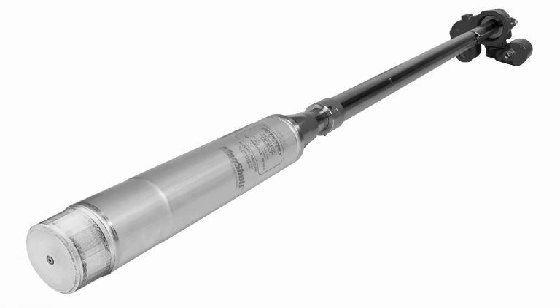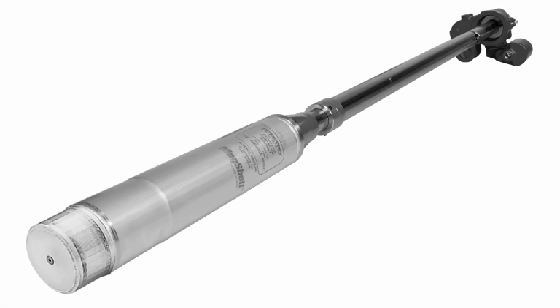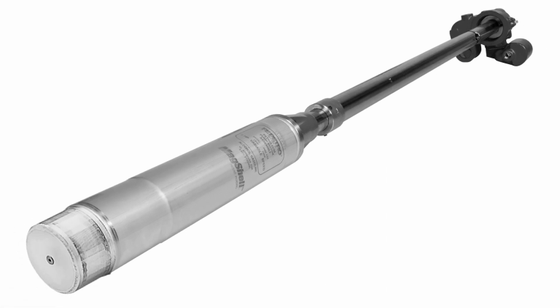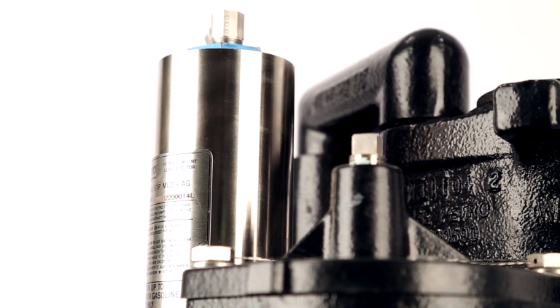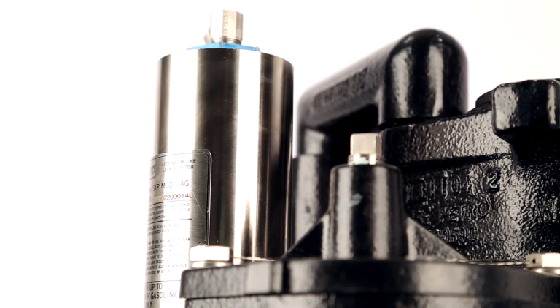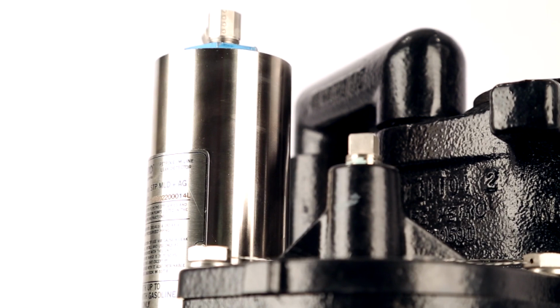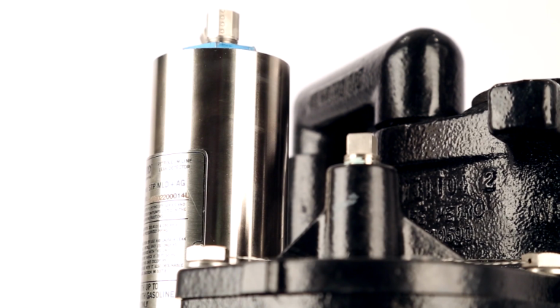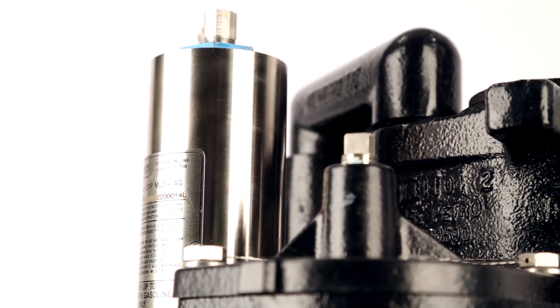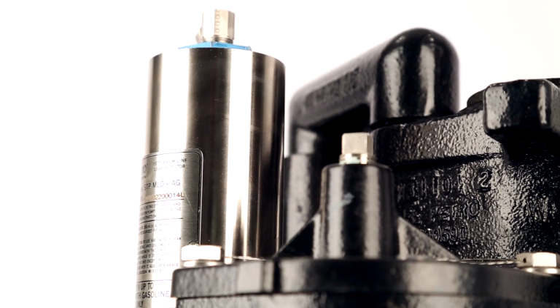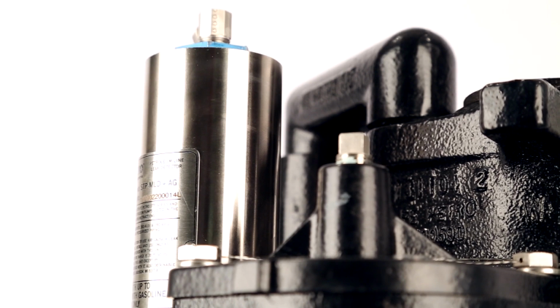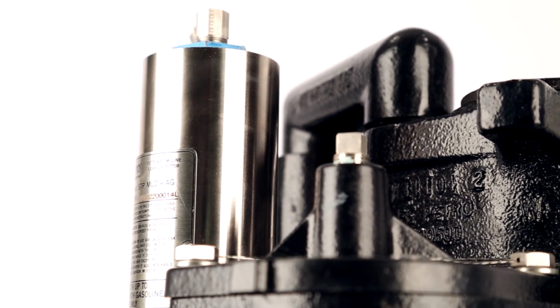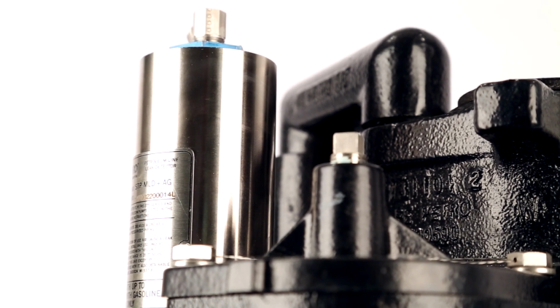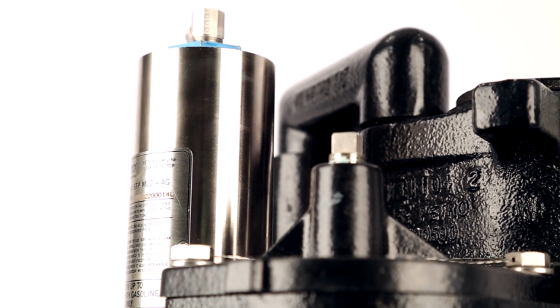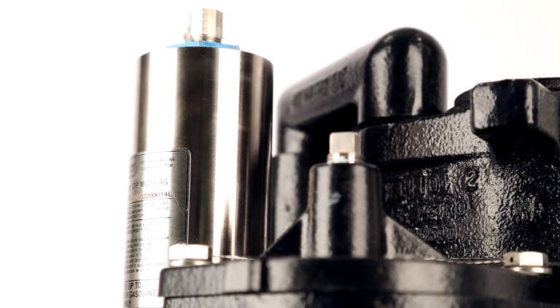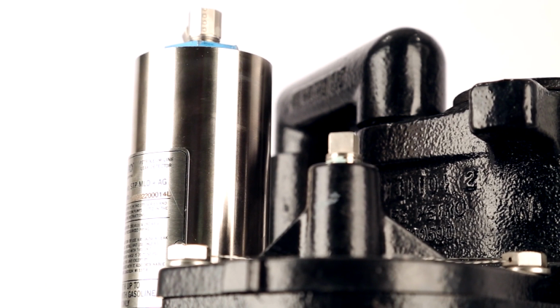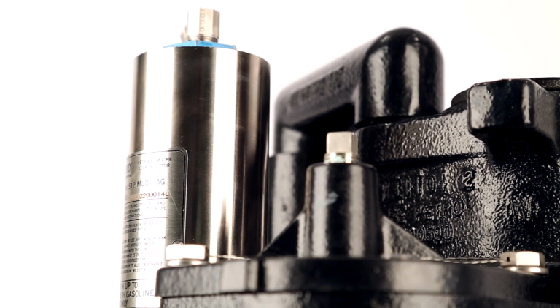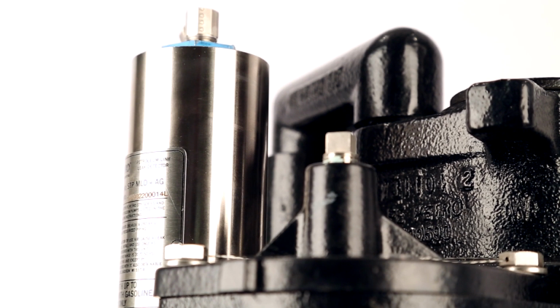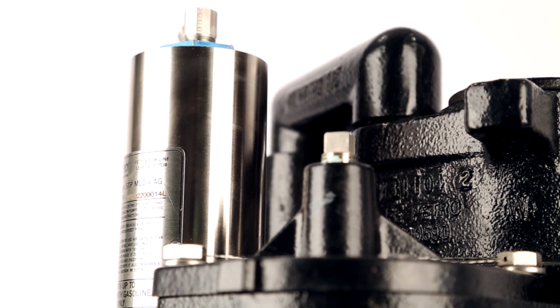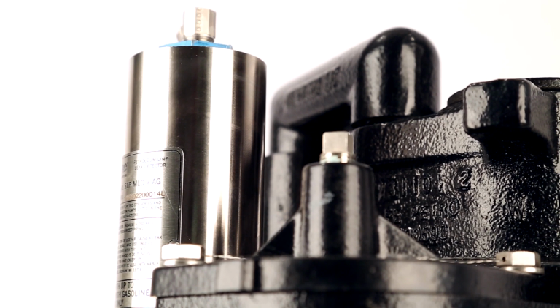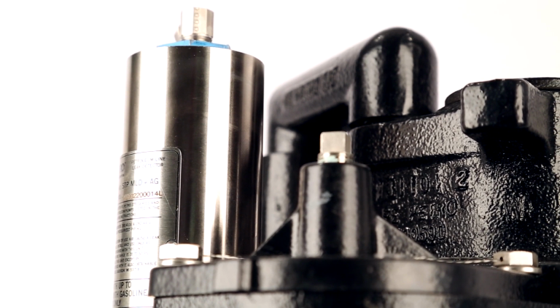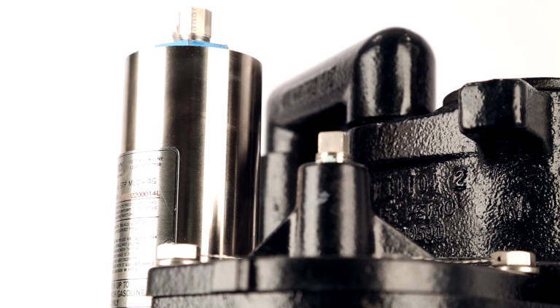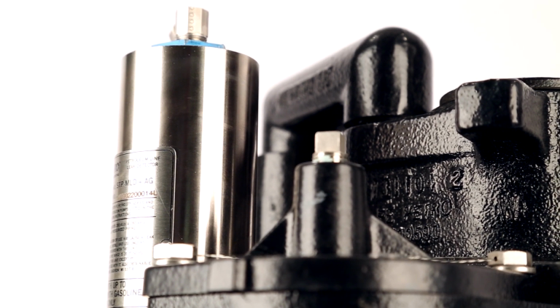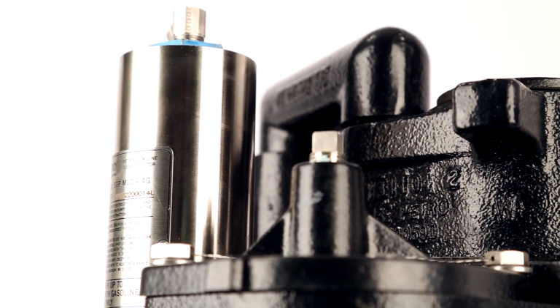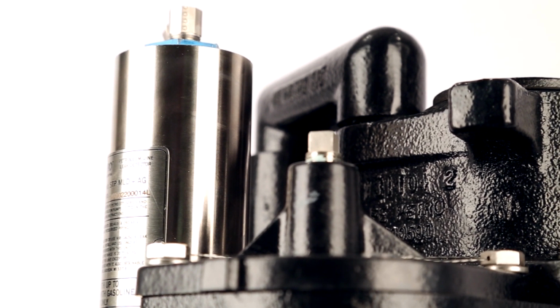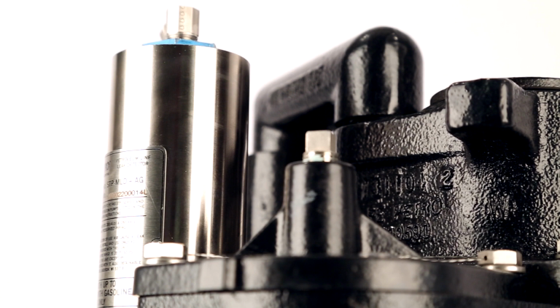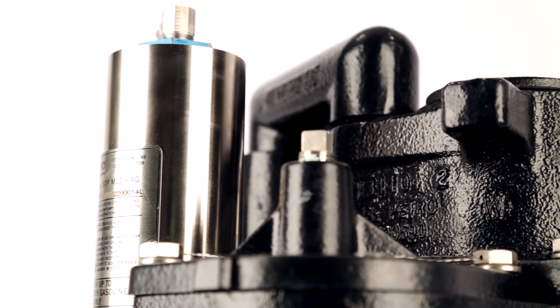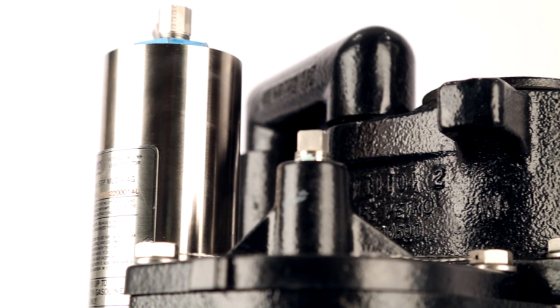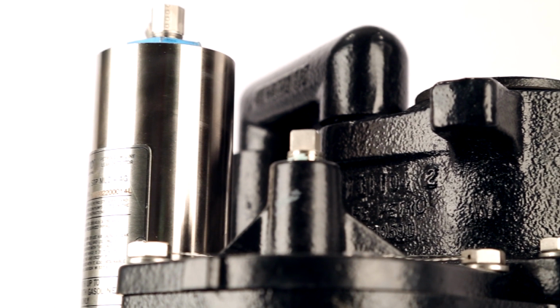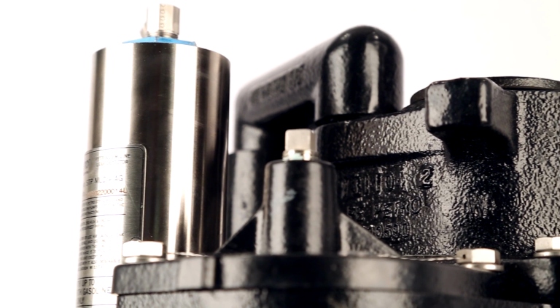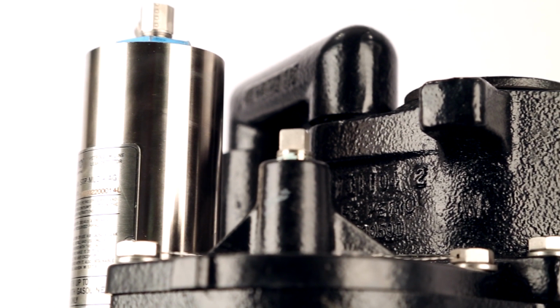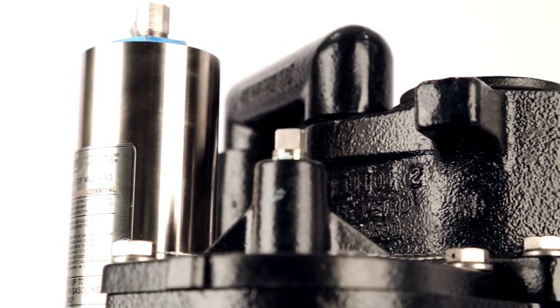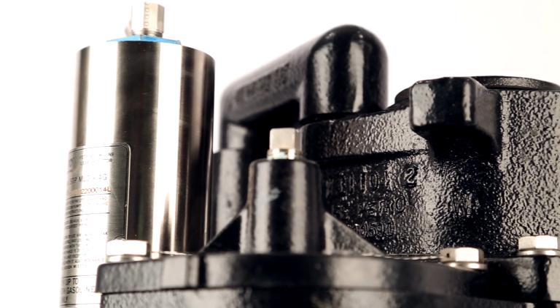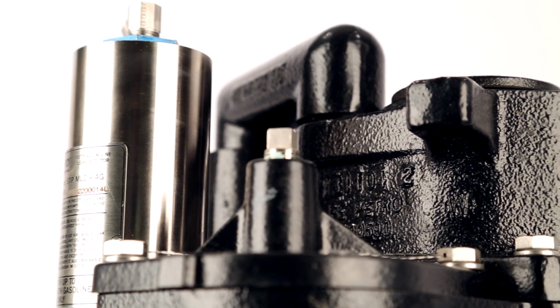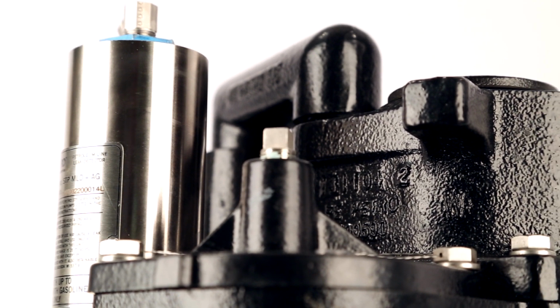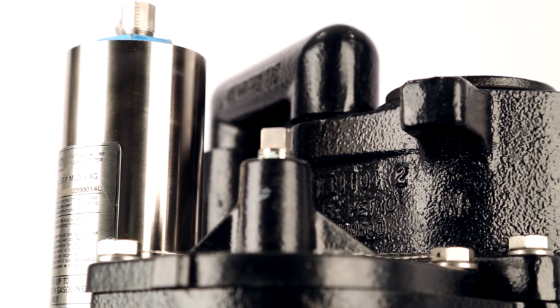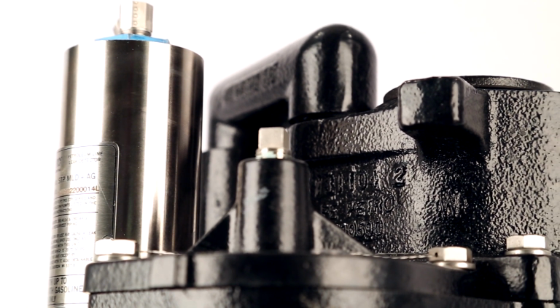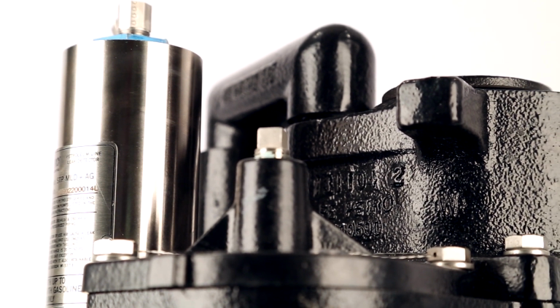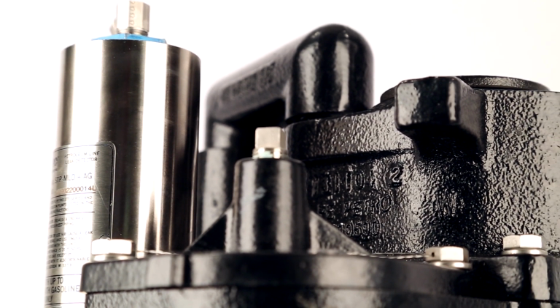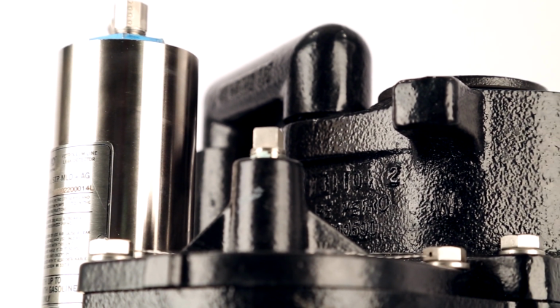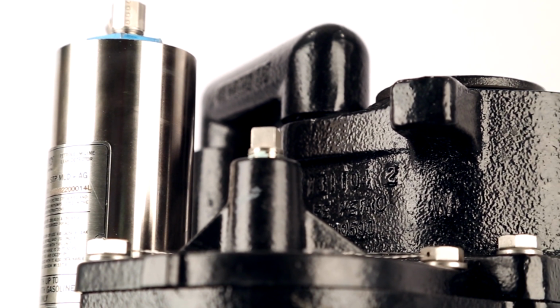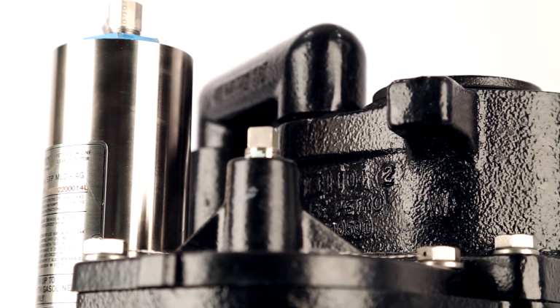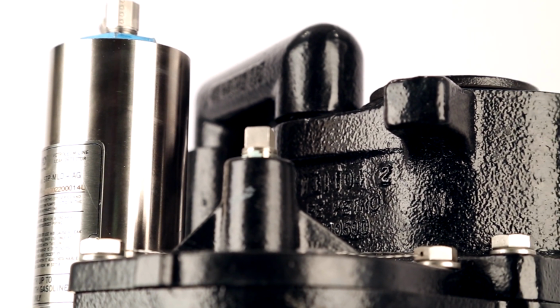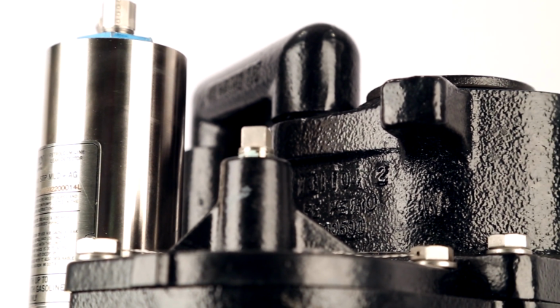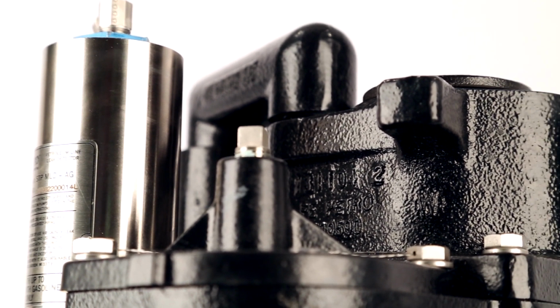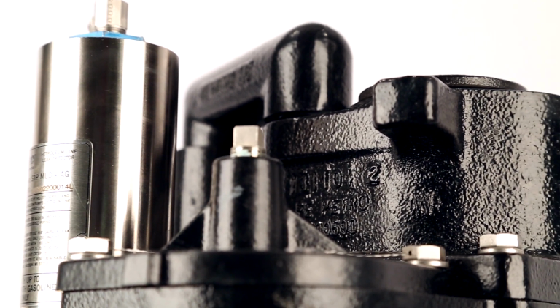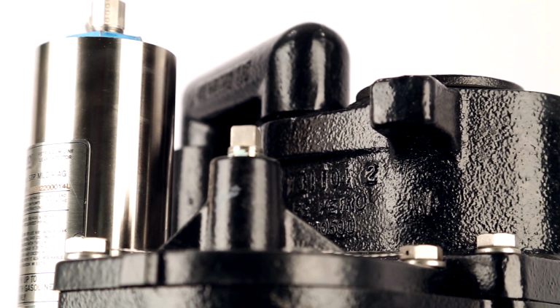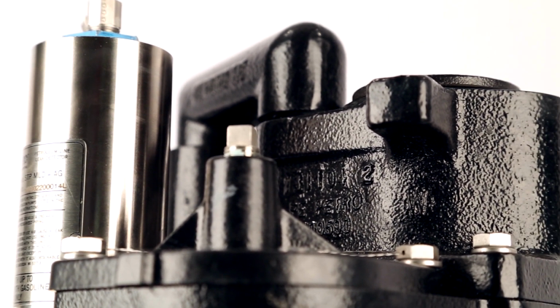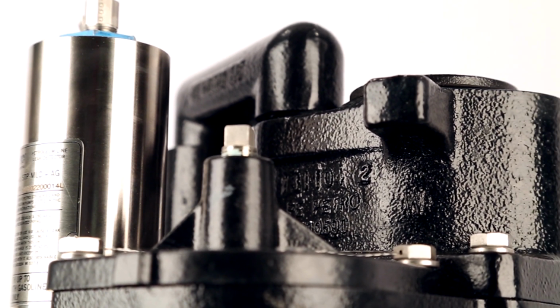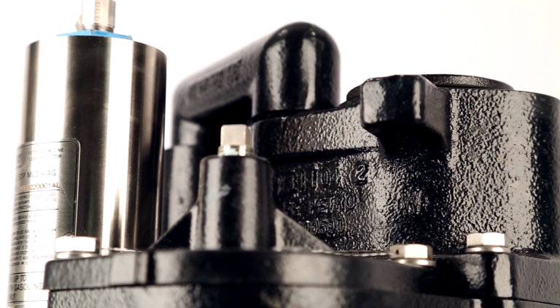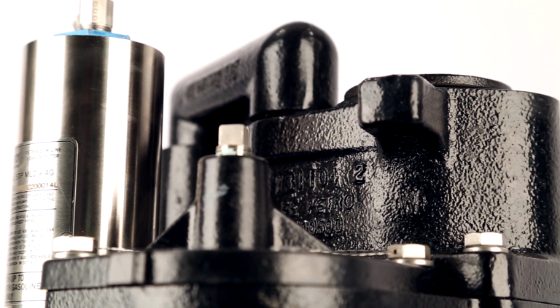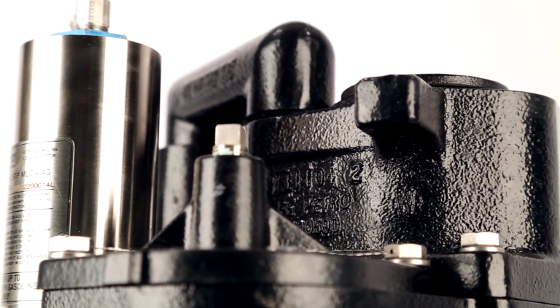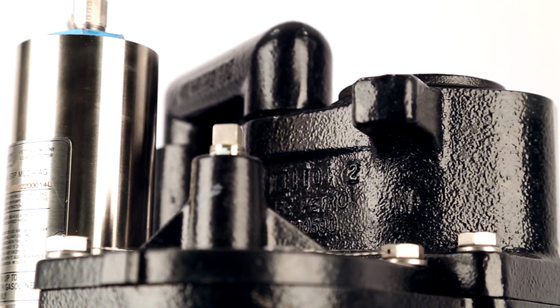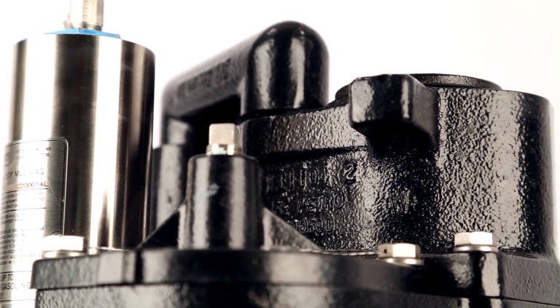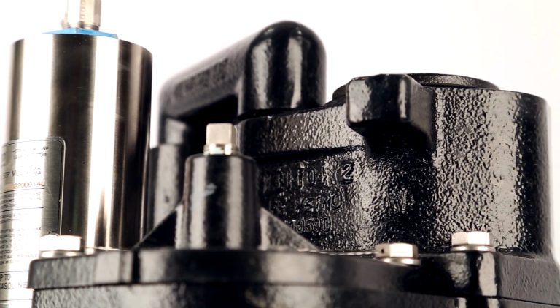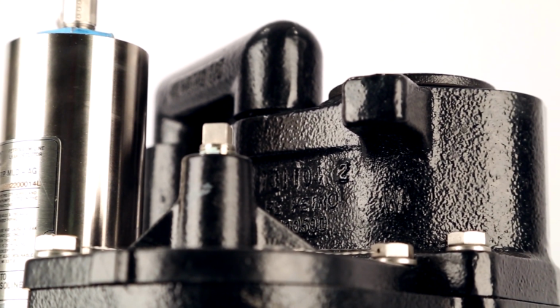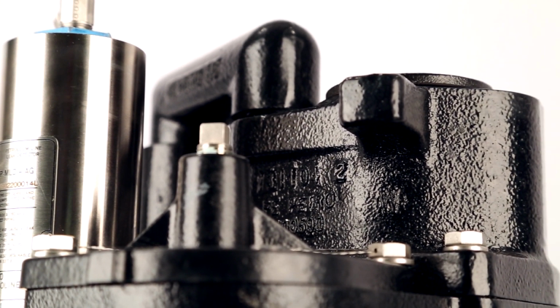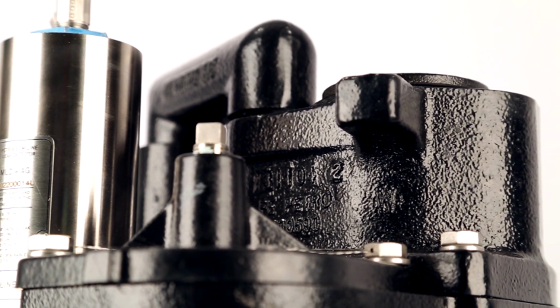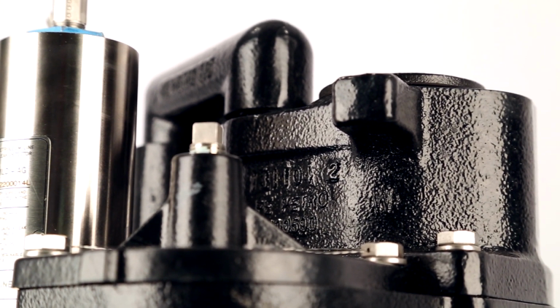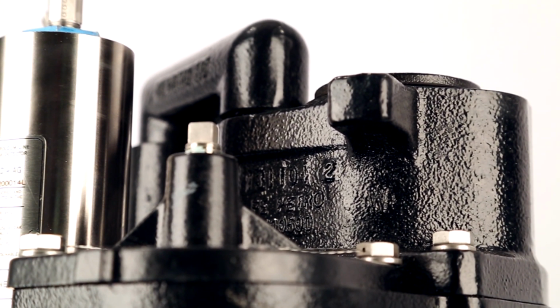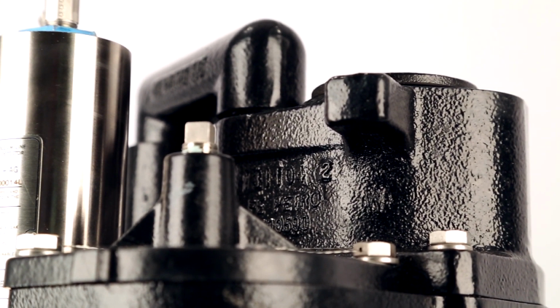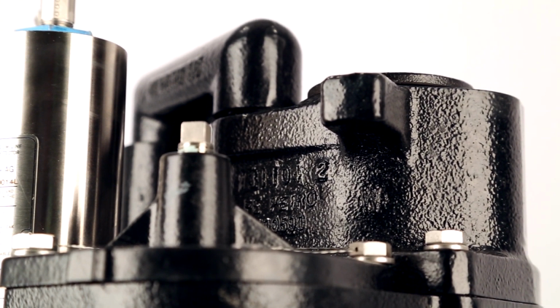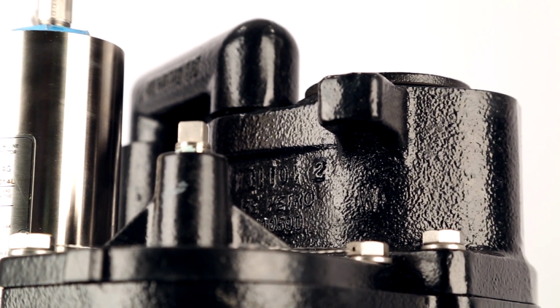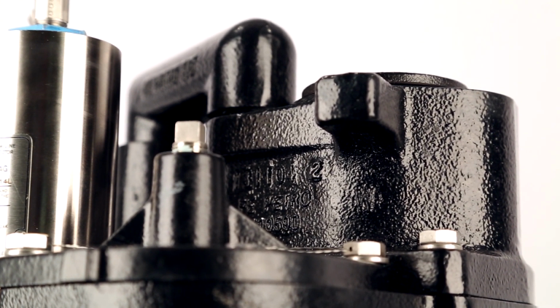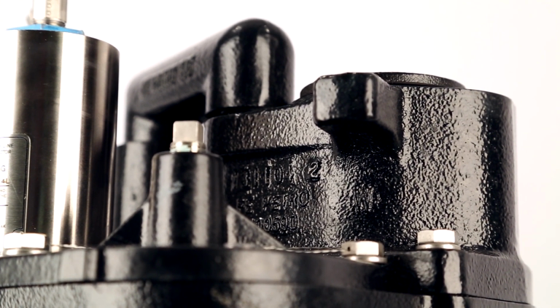Advanced protection is an option that we can add on to any pump in the factory, whether it be the fixed speed or the variable speed.